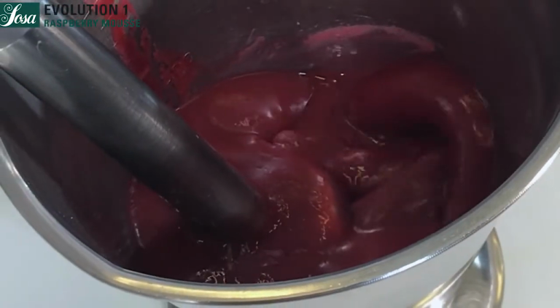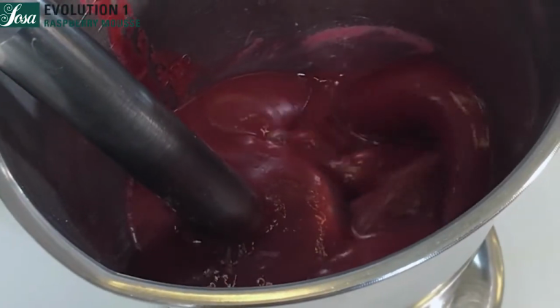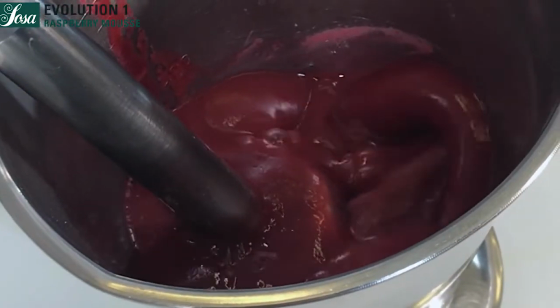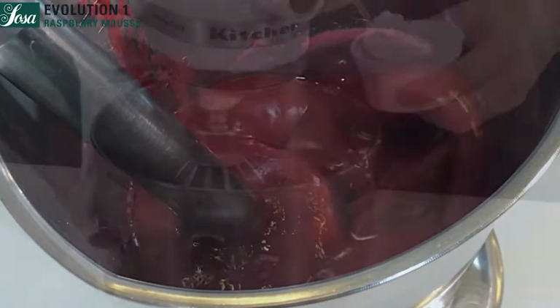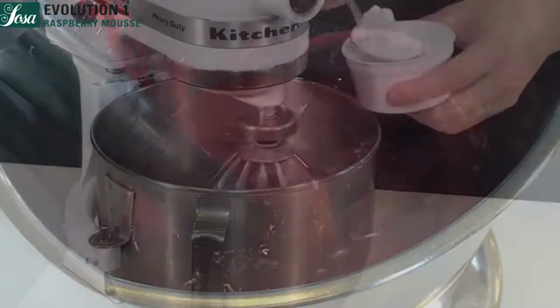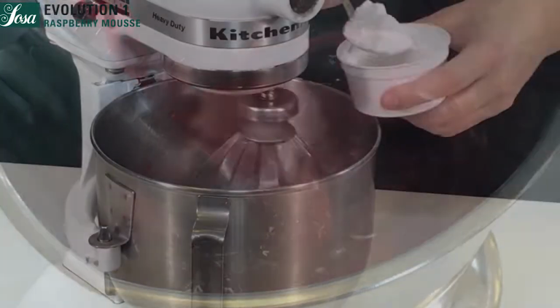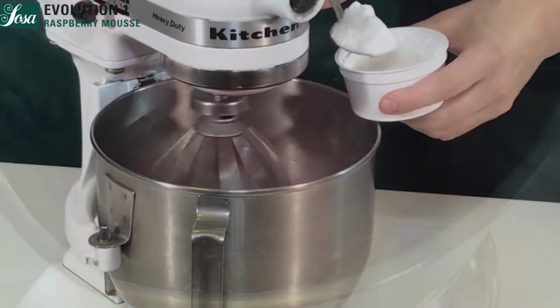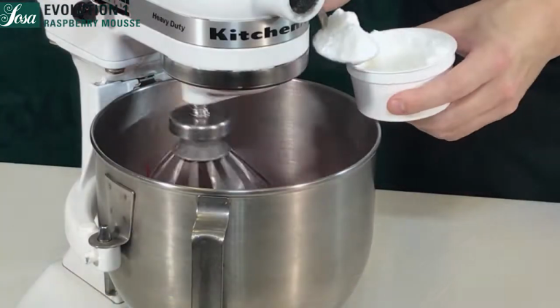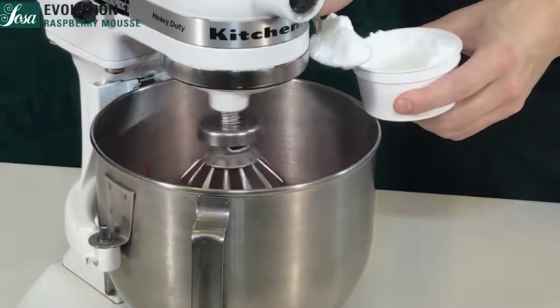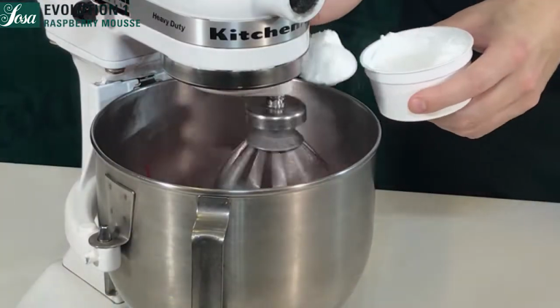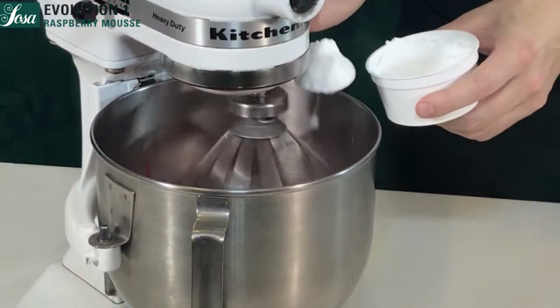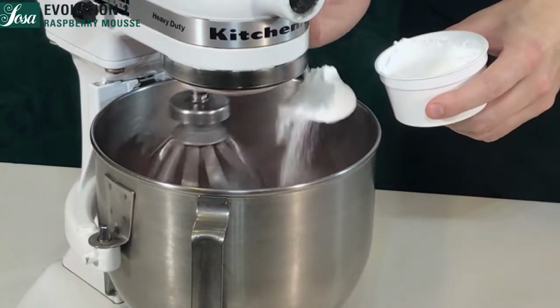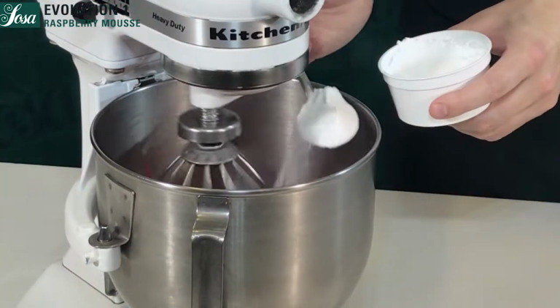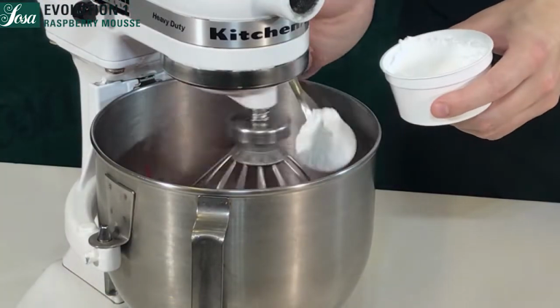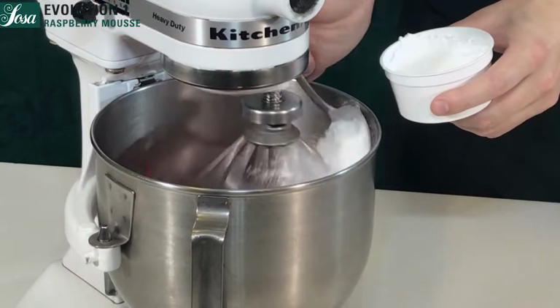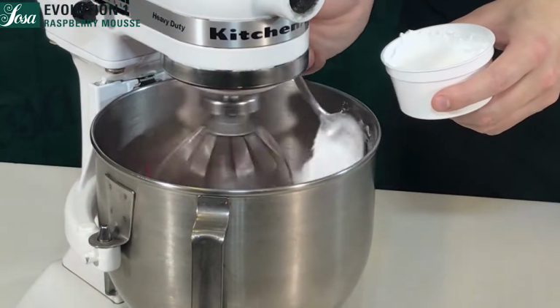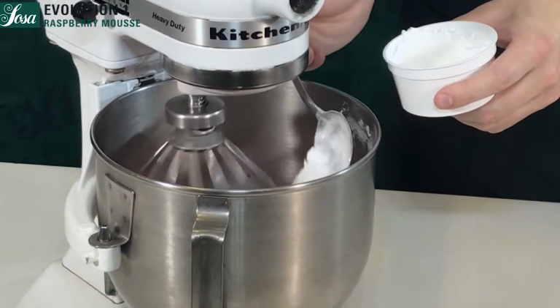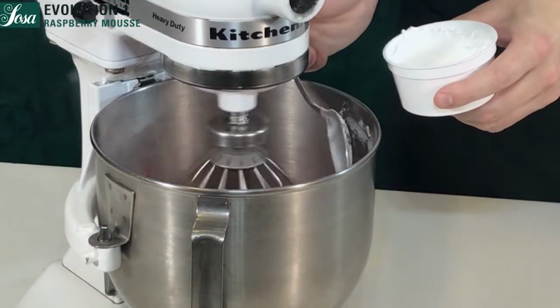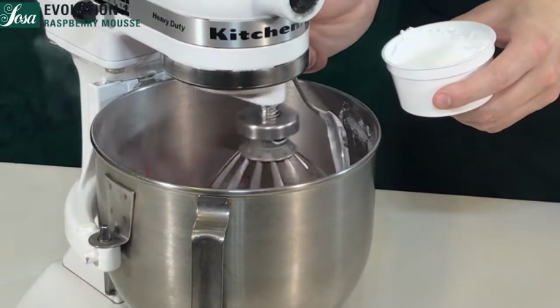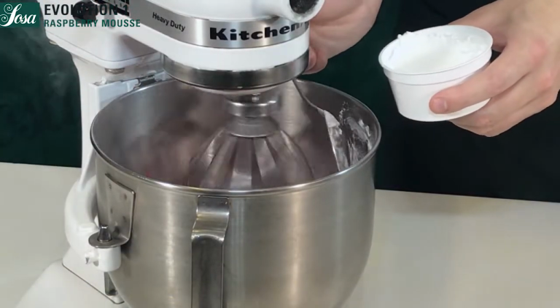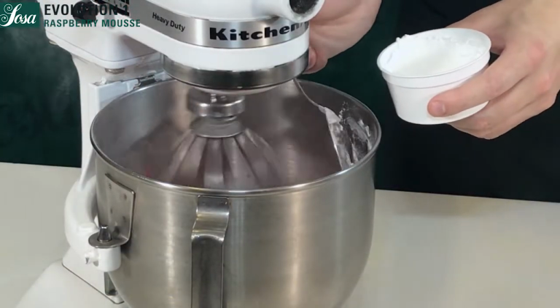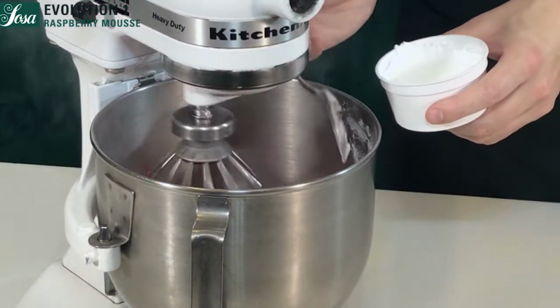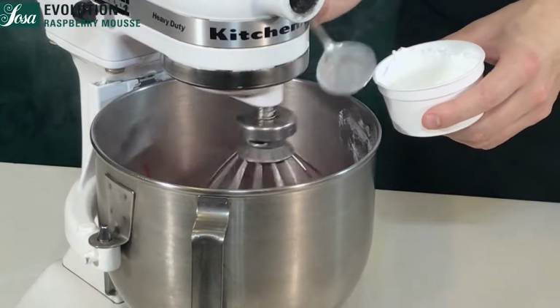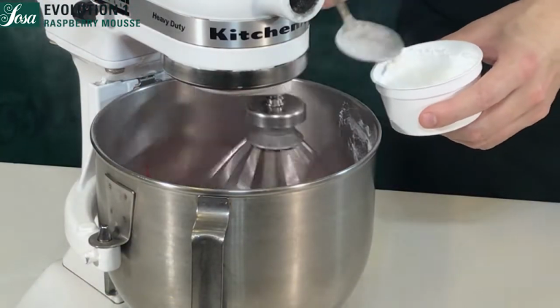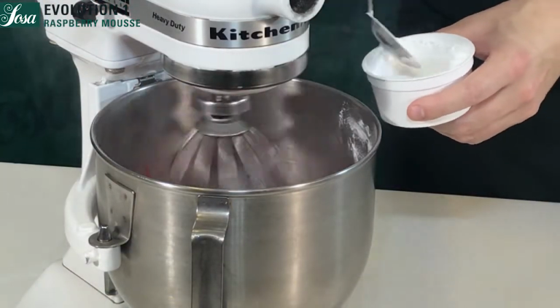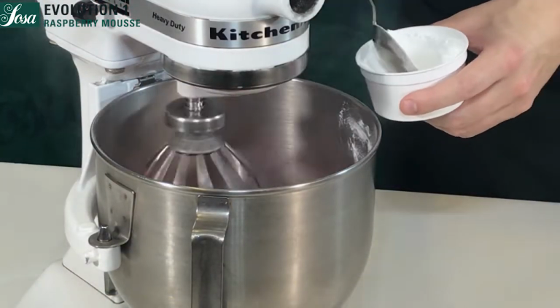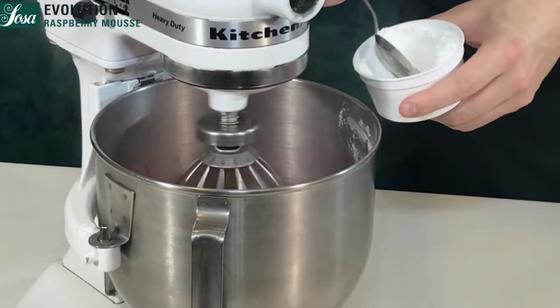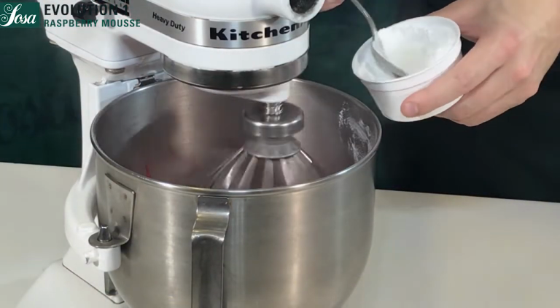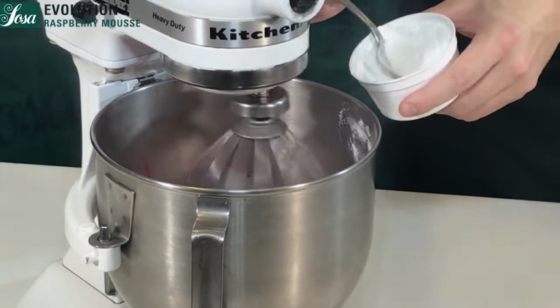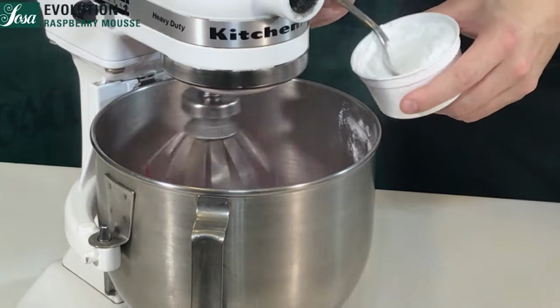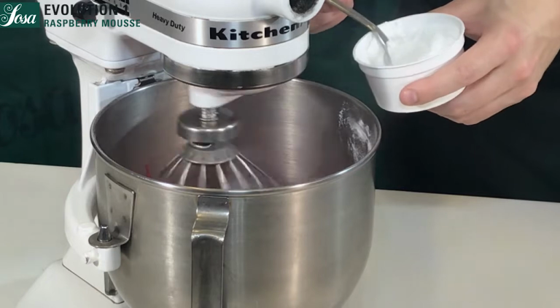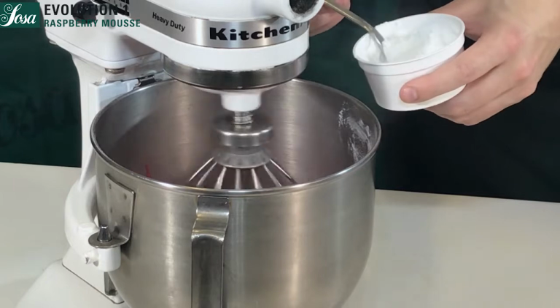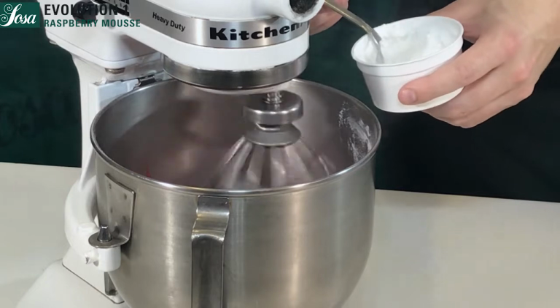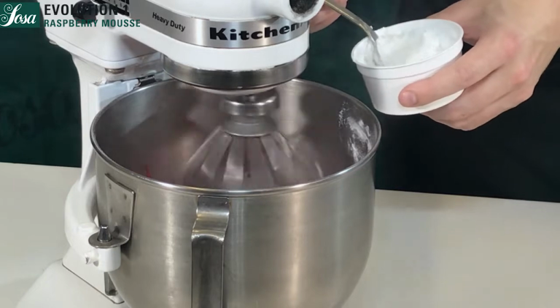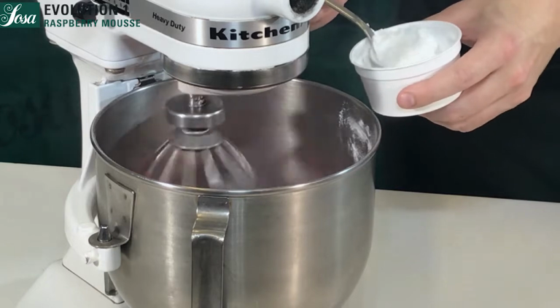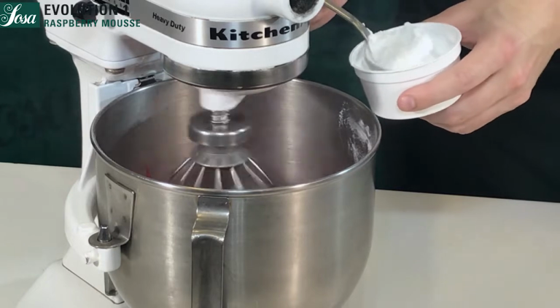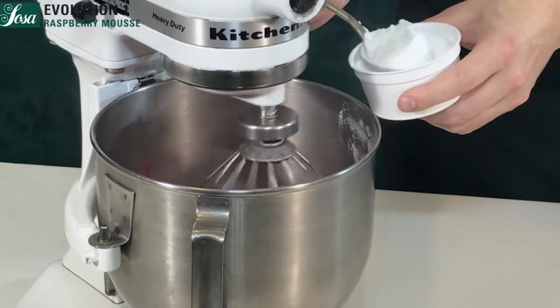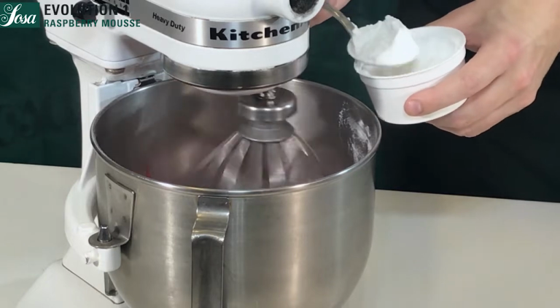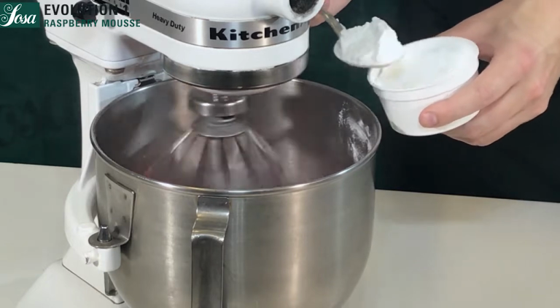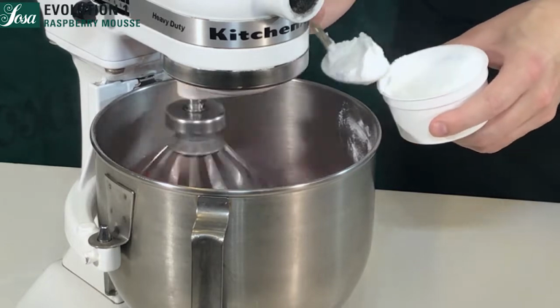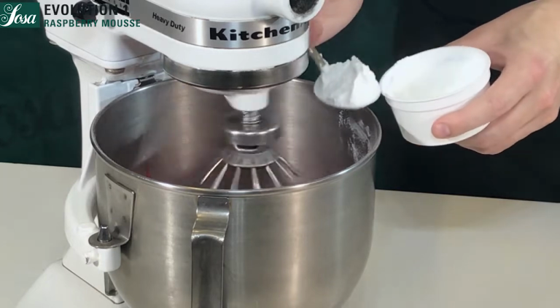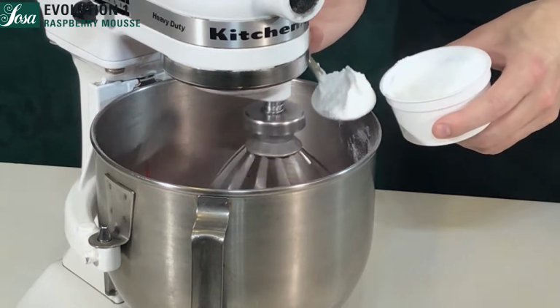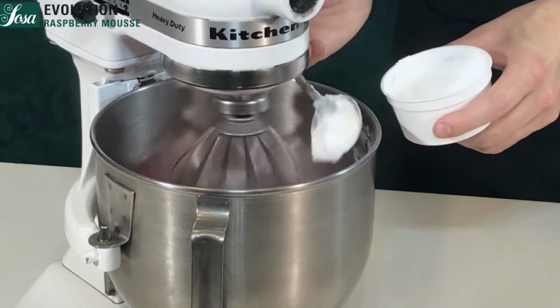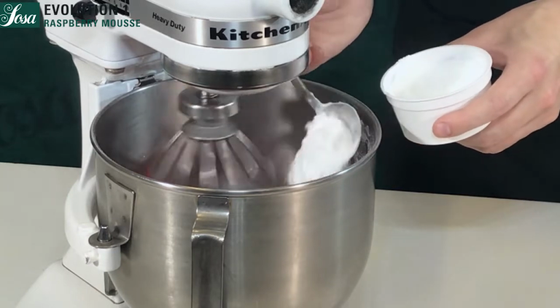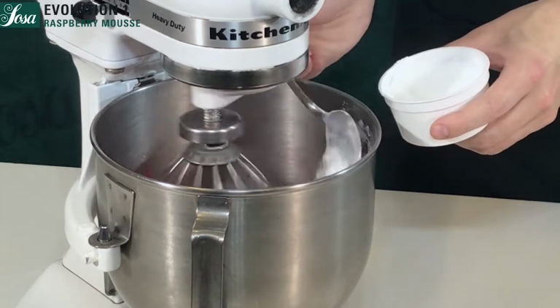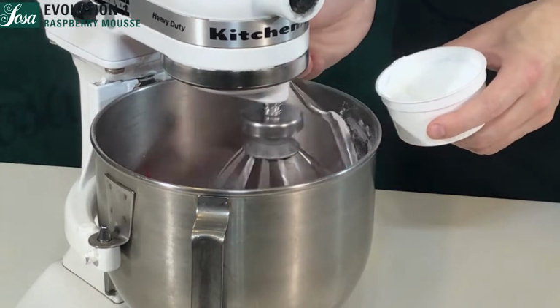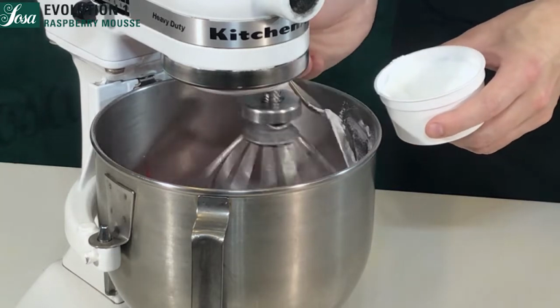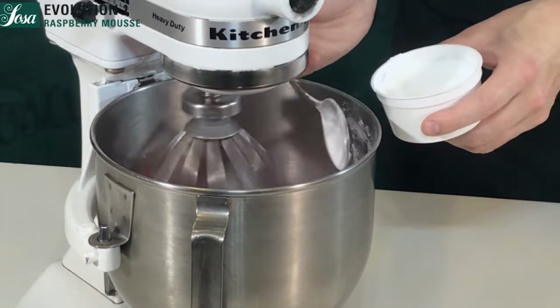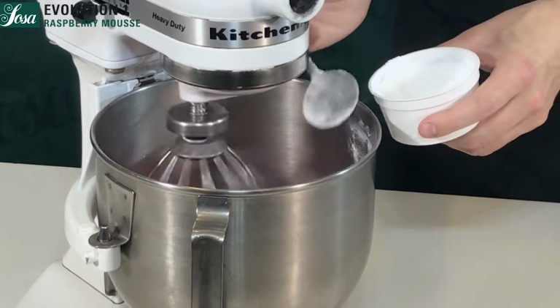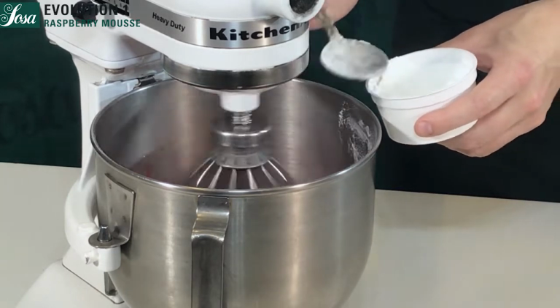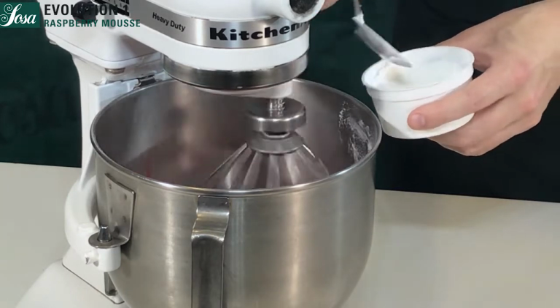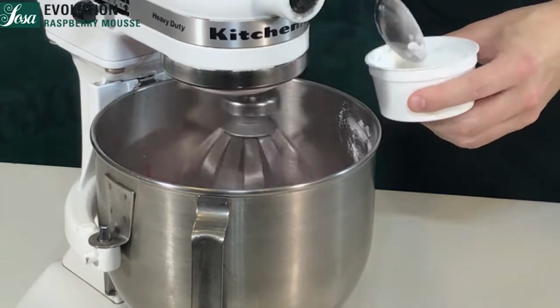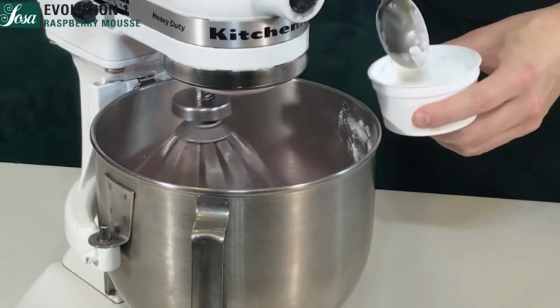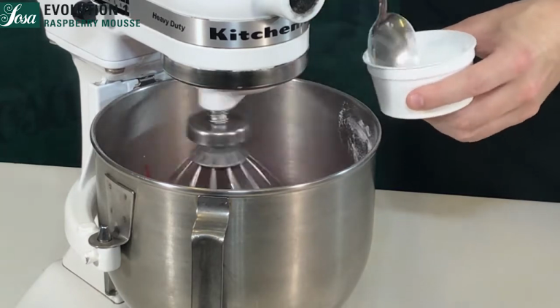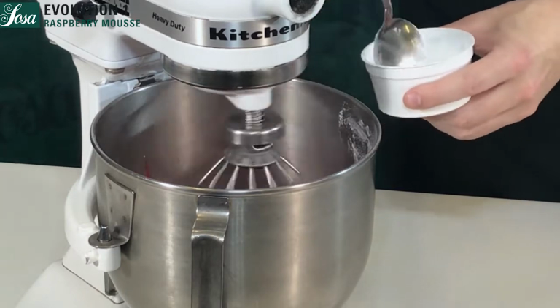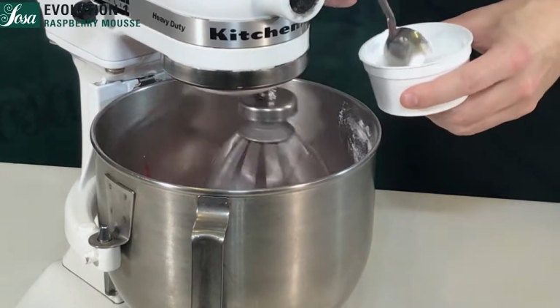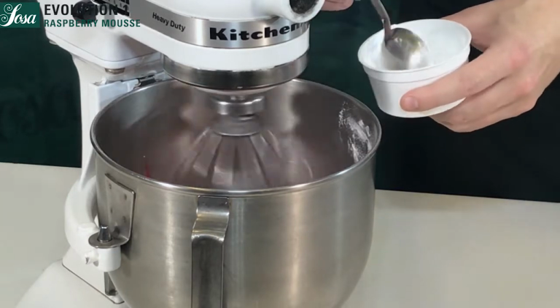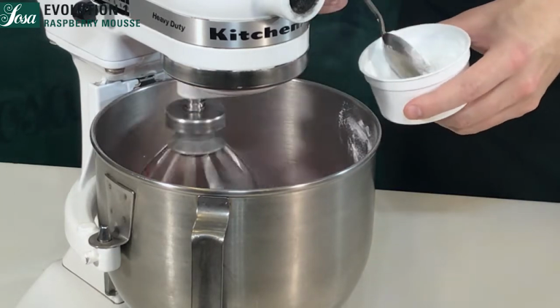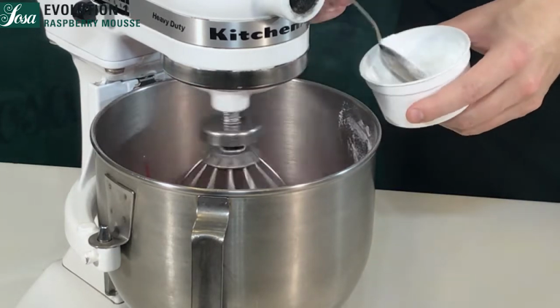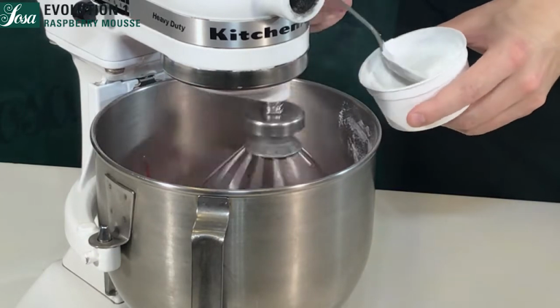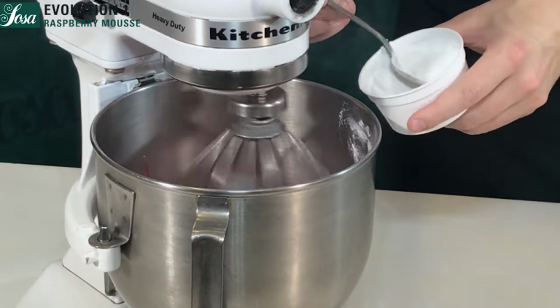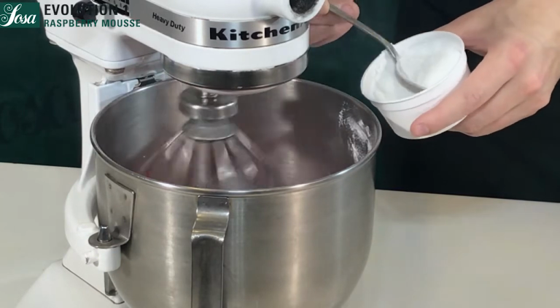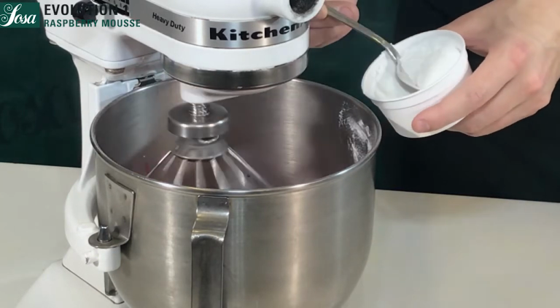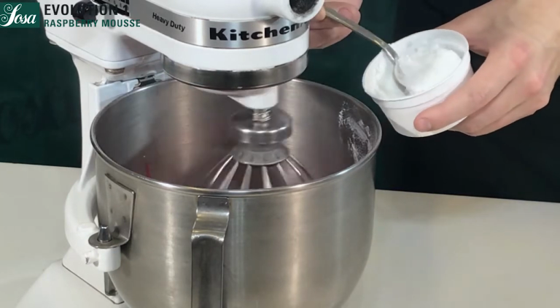We add the sugar and the inulin into the meringue and whip for three minutes more until completely dissolved.